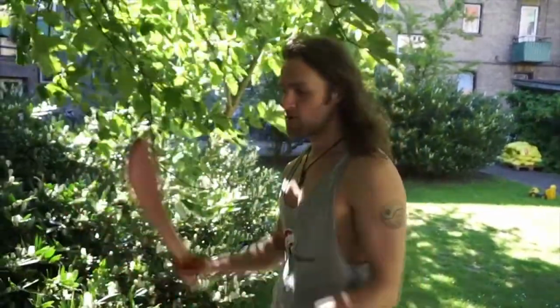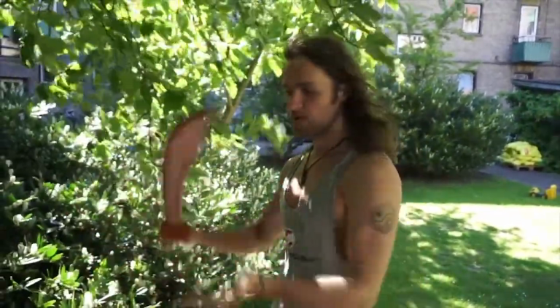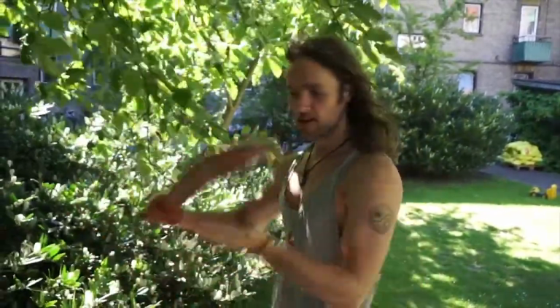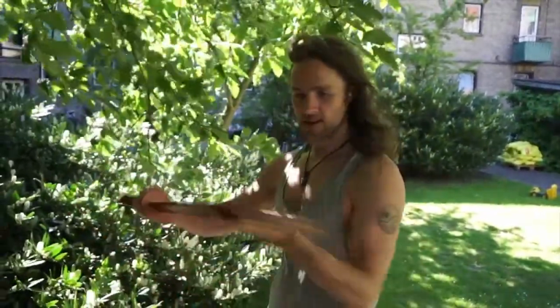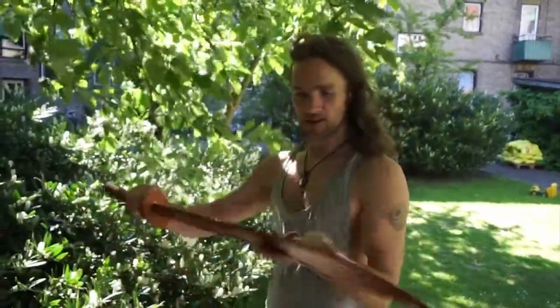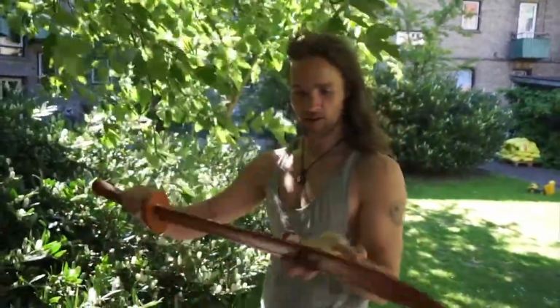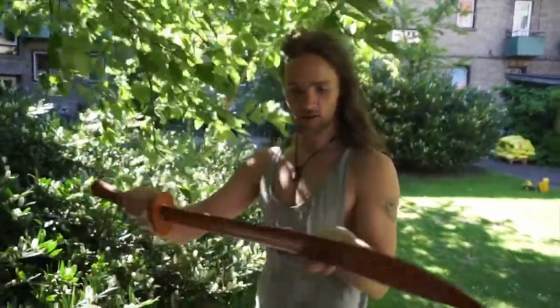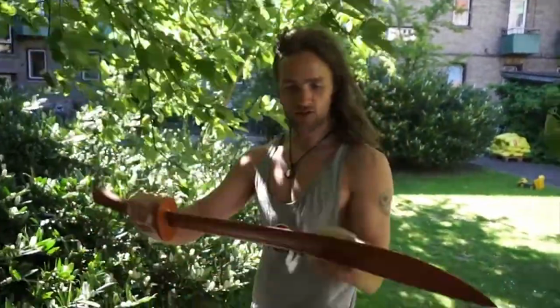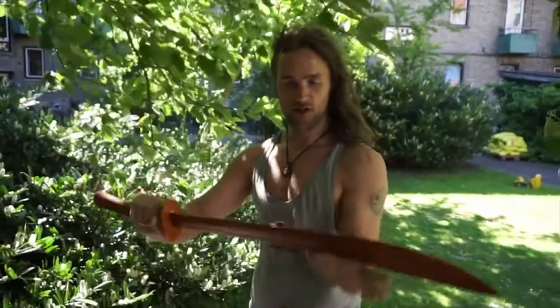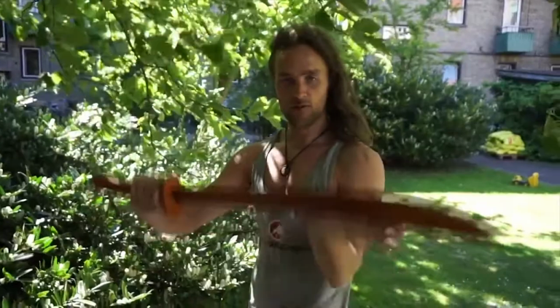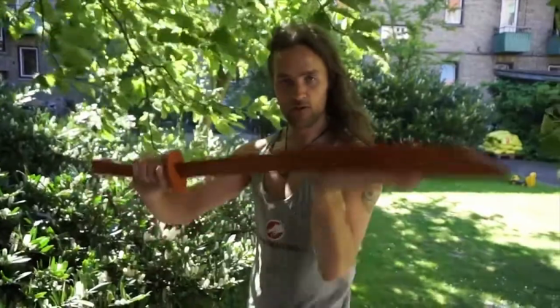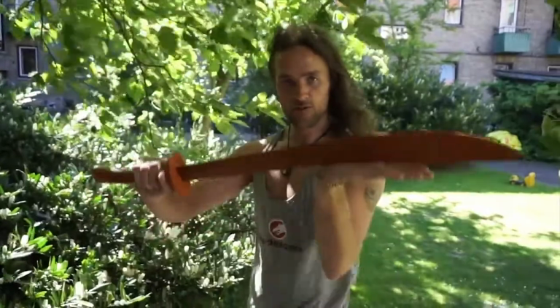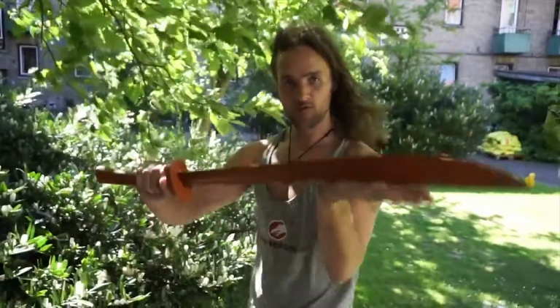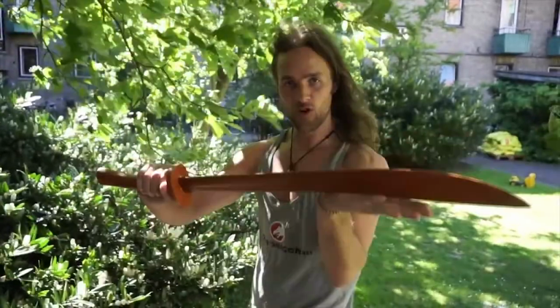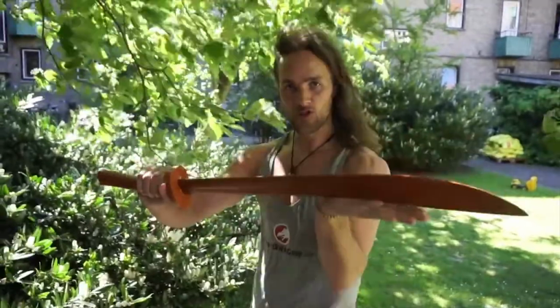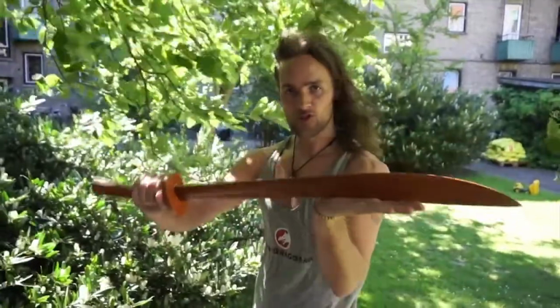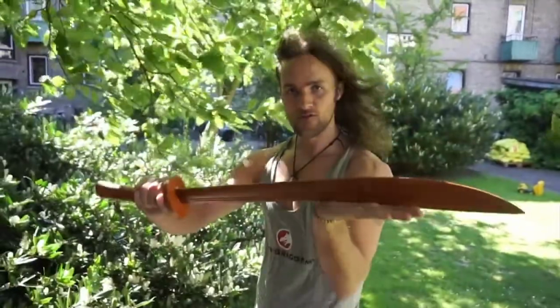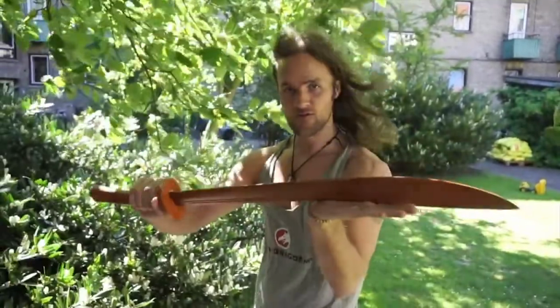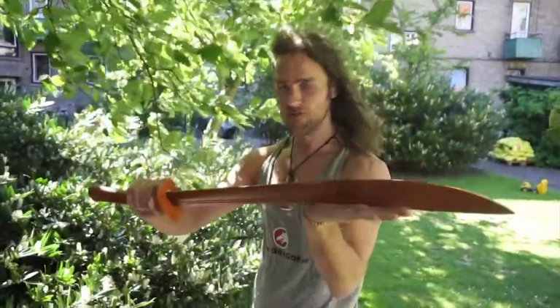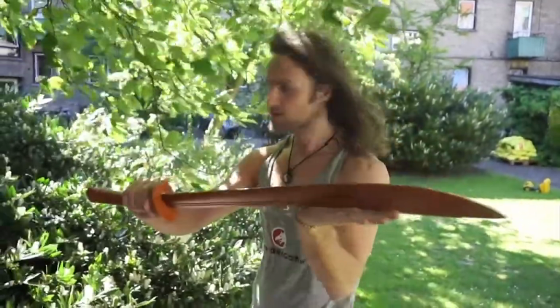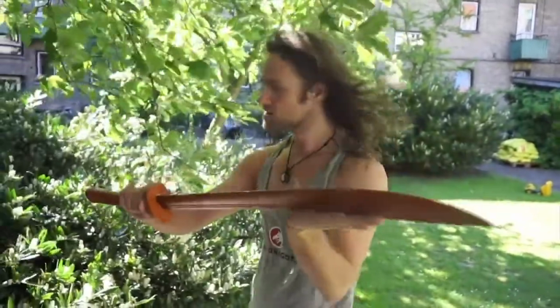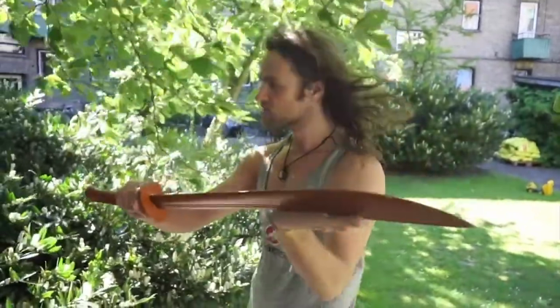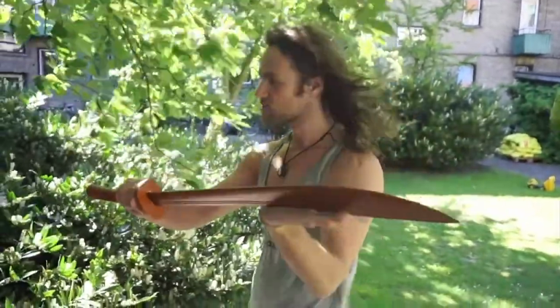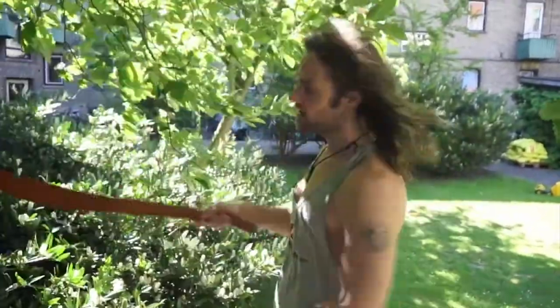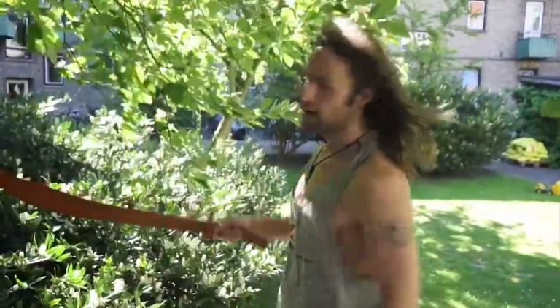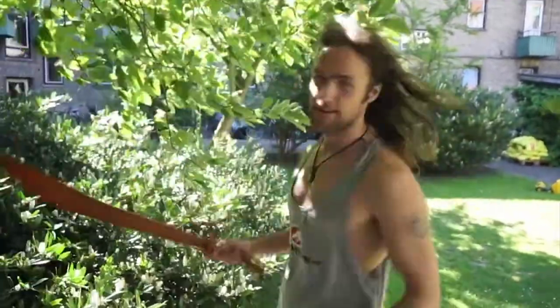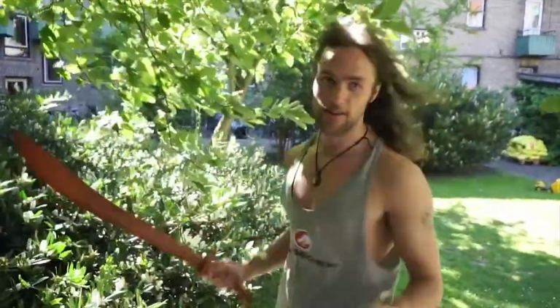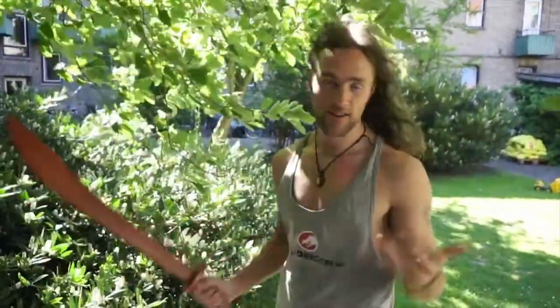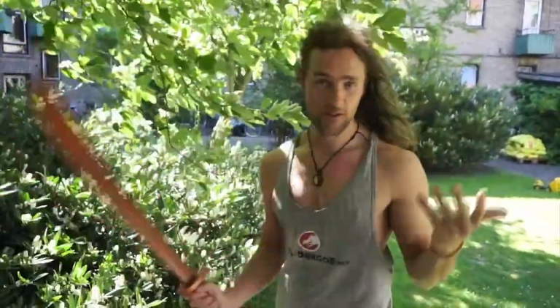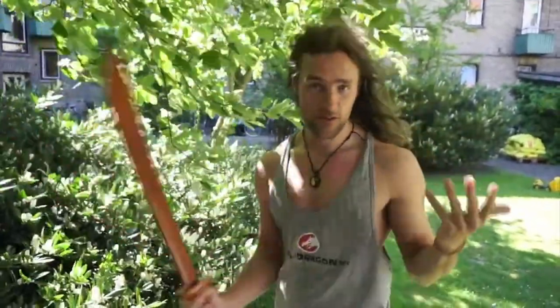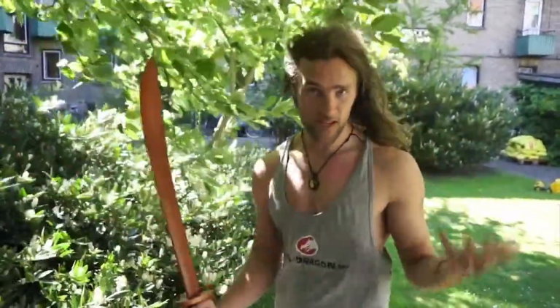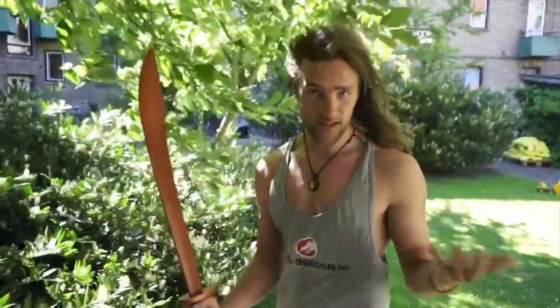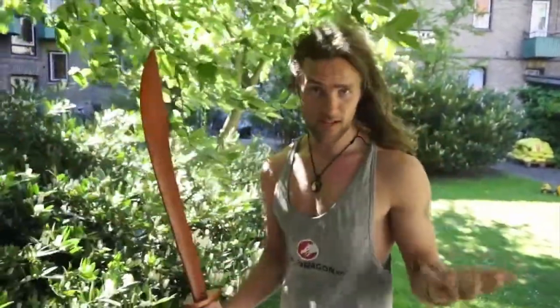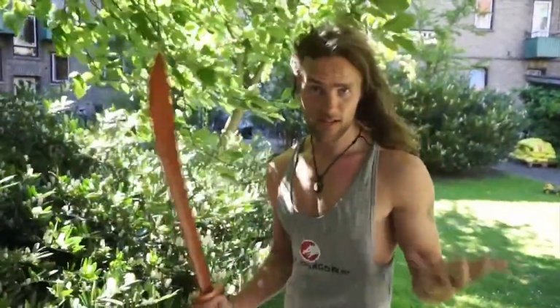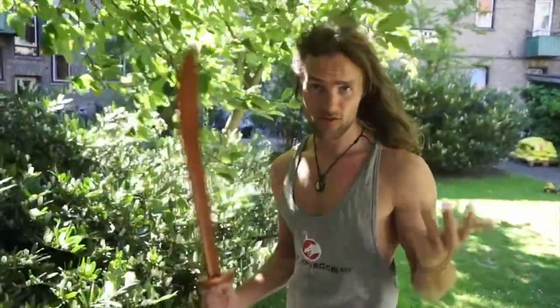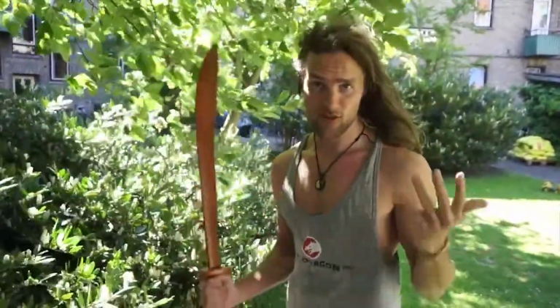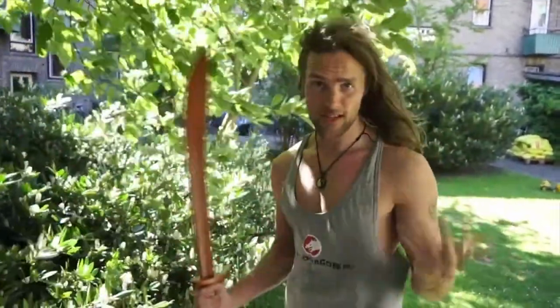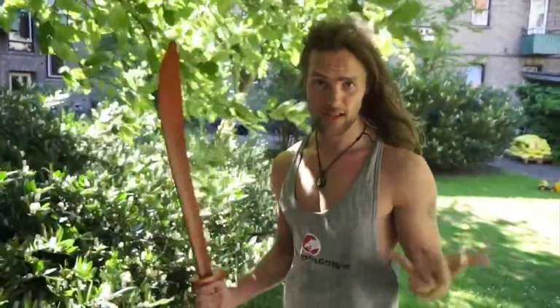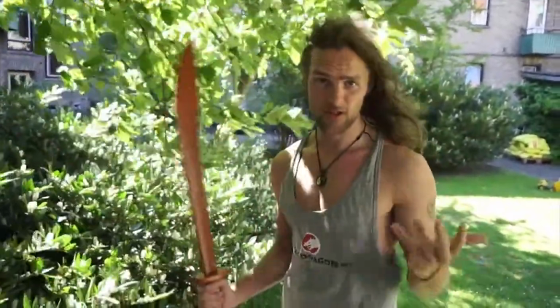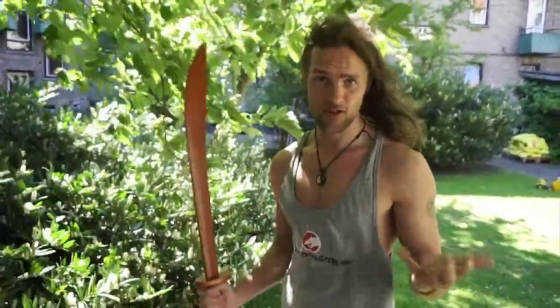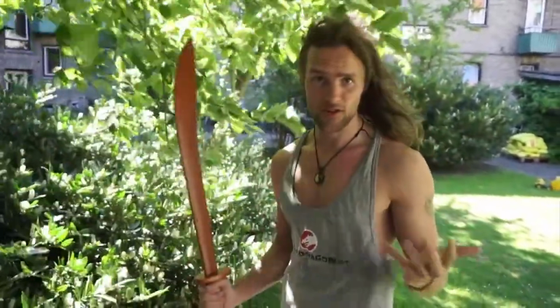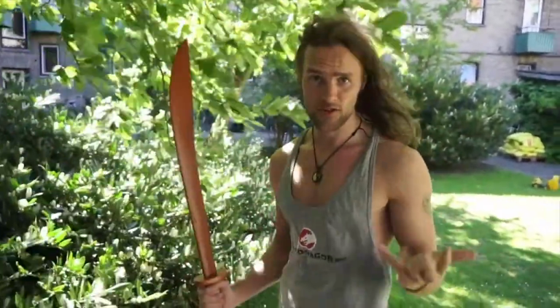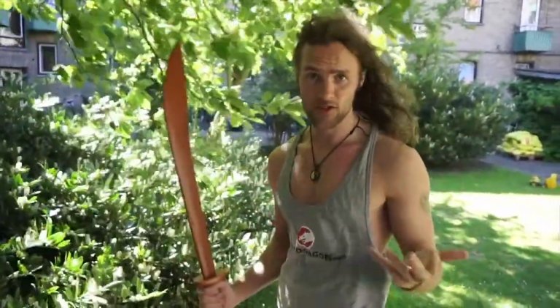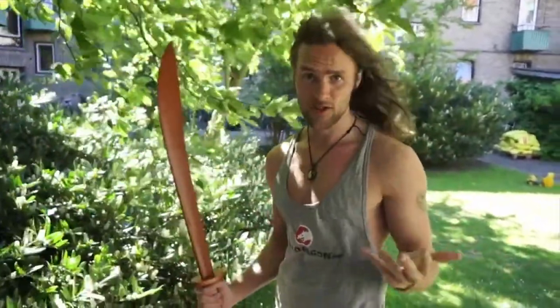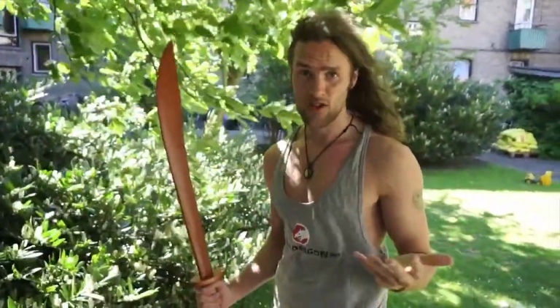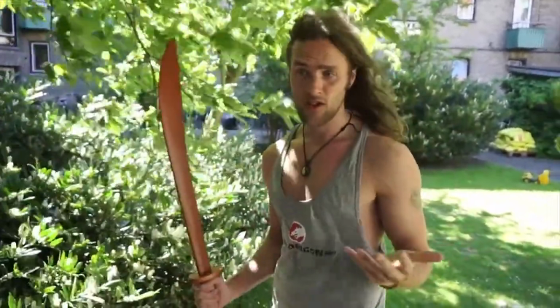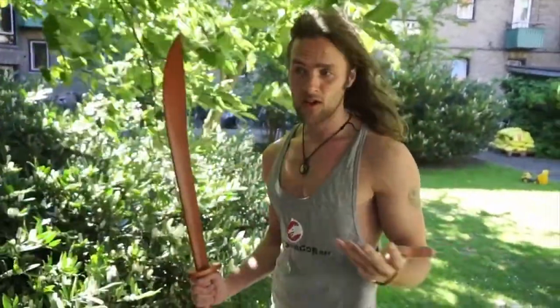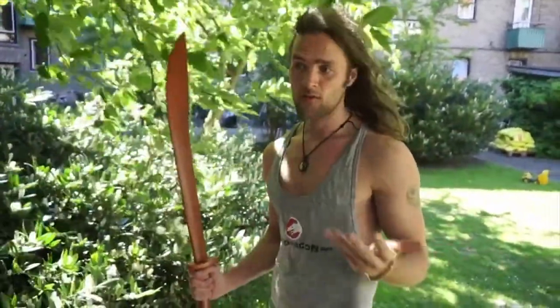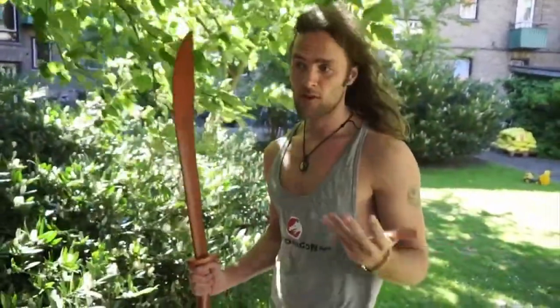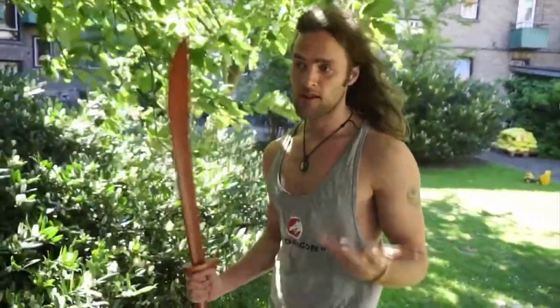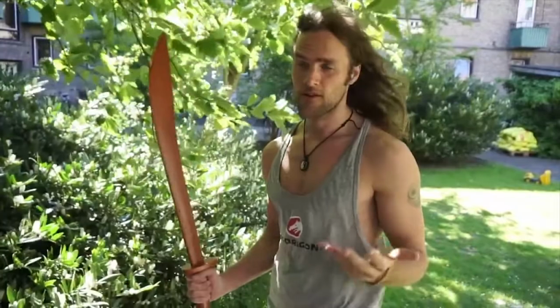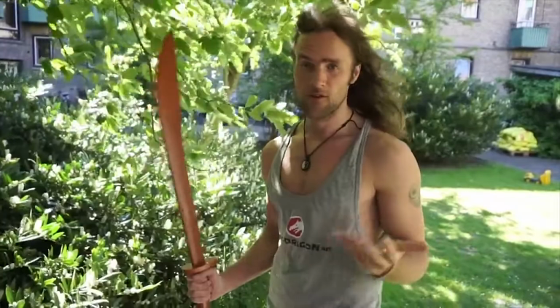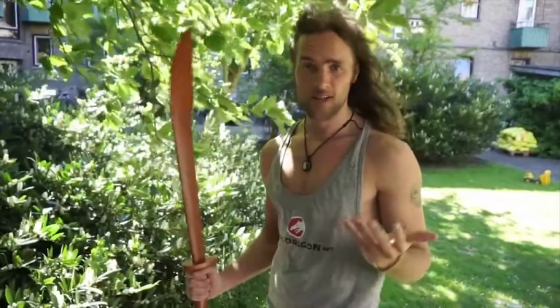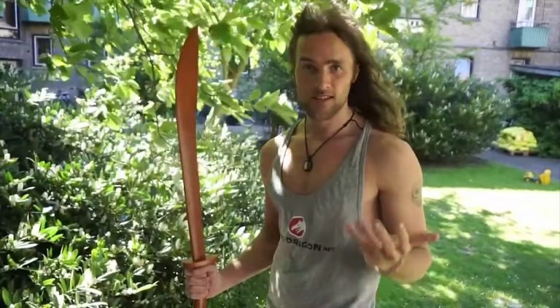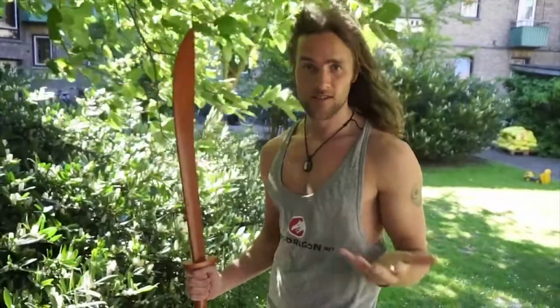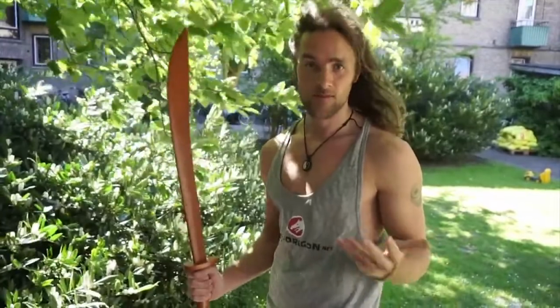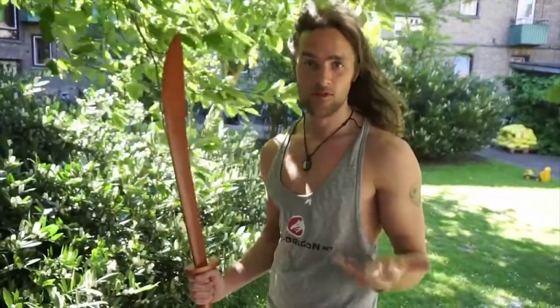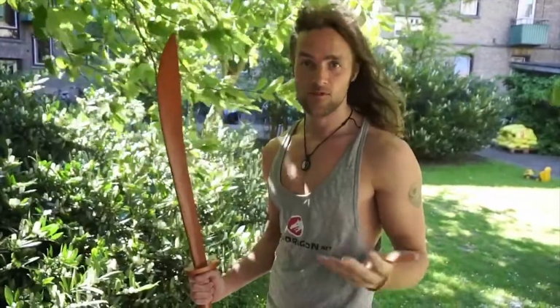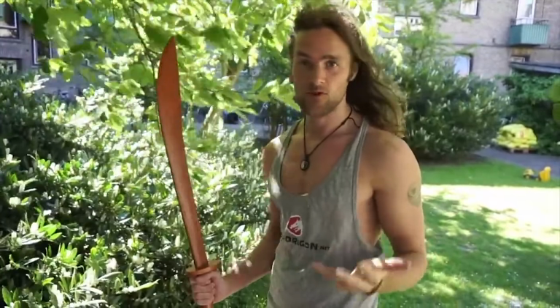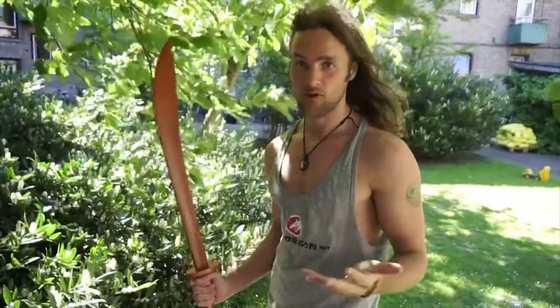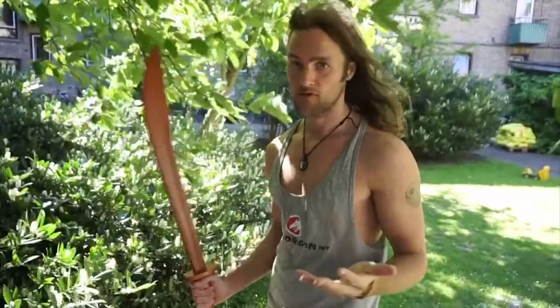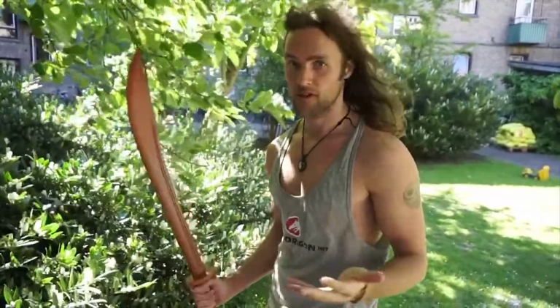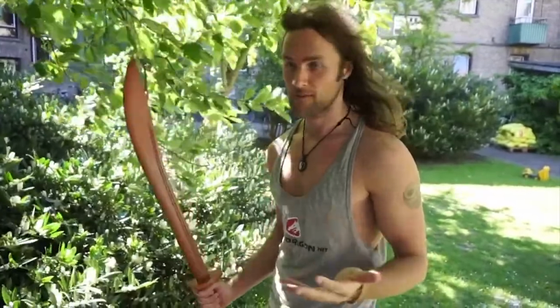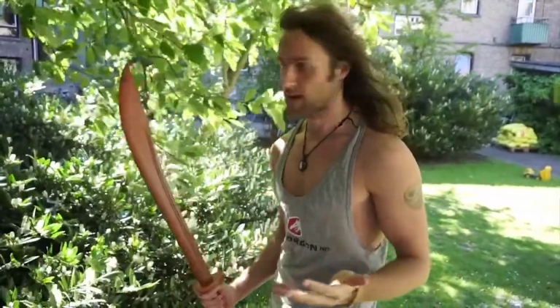We are going to use a wooden broadsword for this. You can use any striking surface where you will get some sort of feedback.